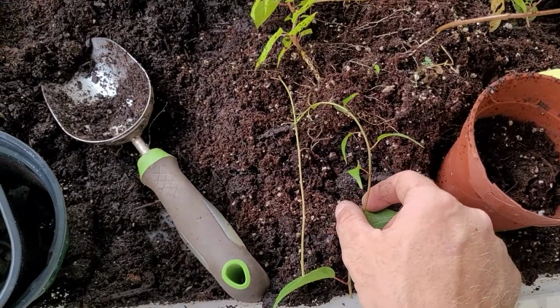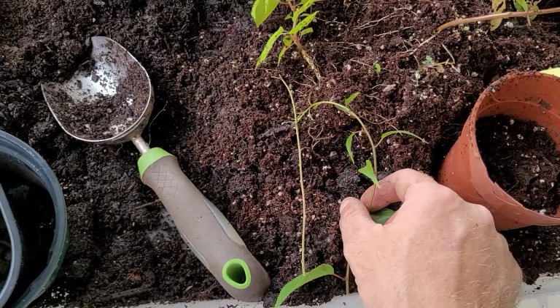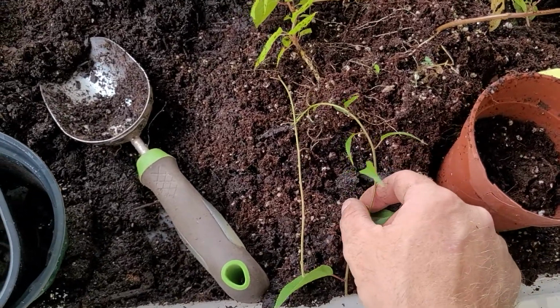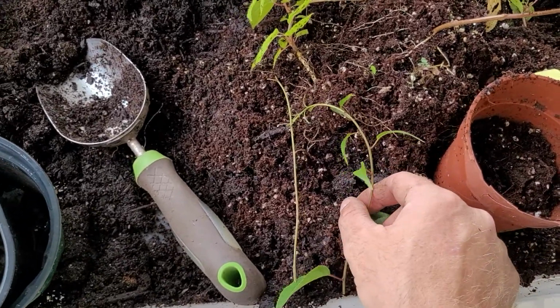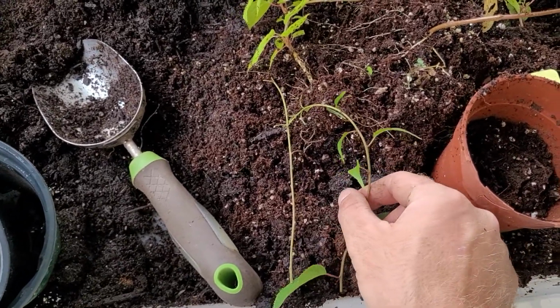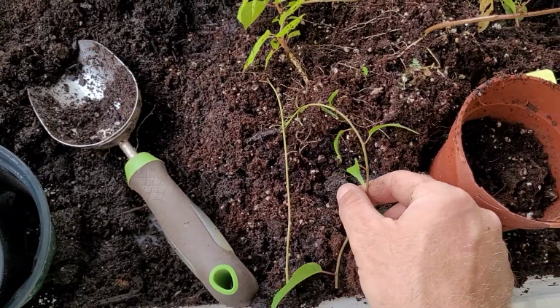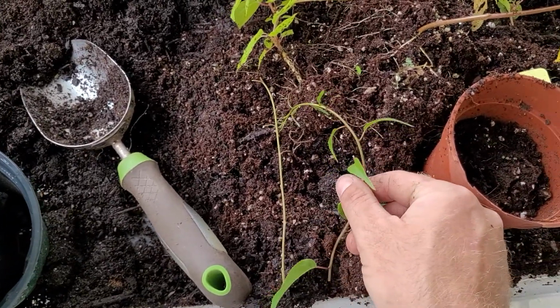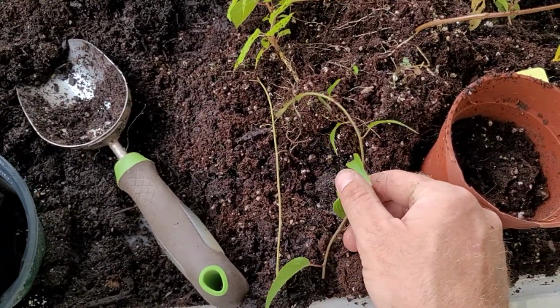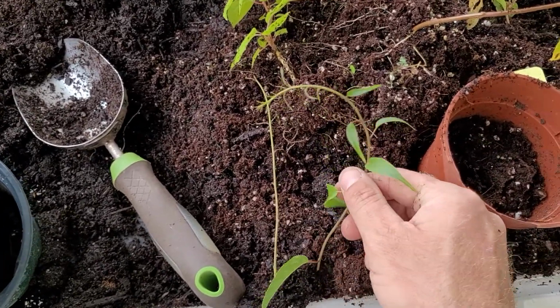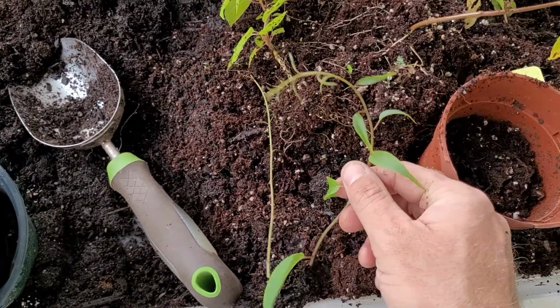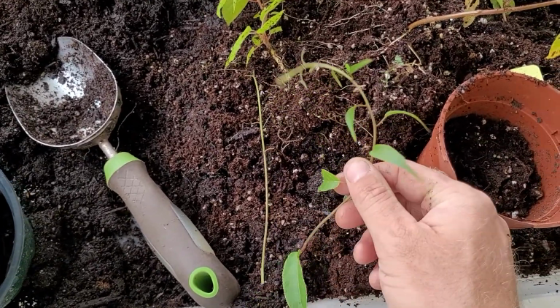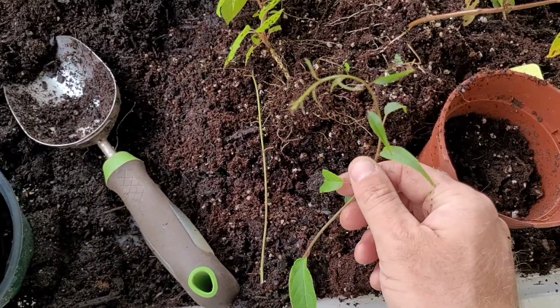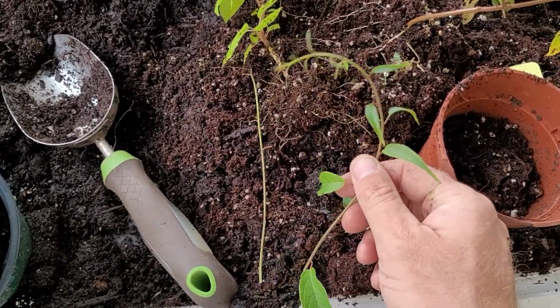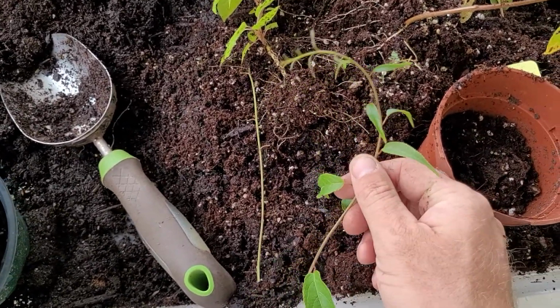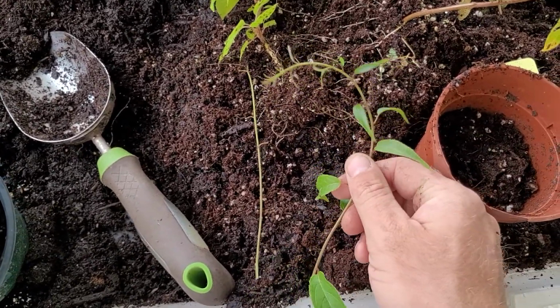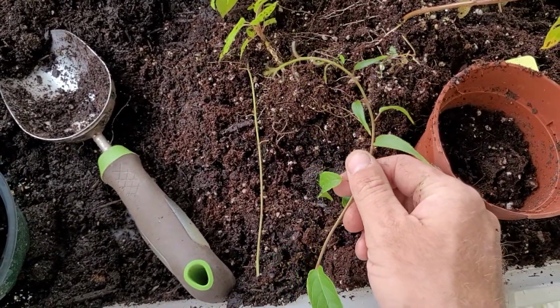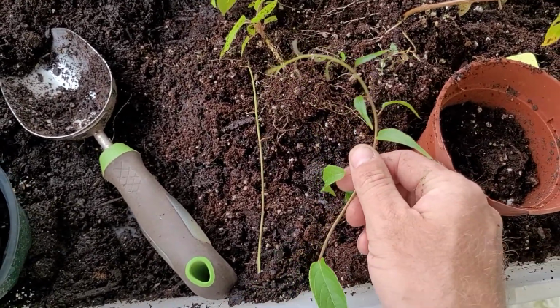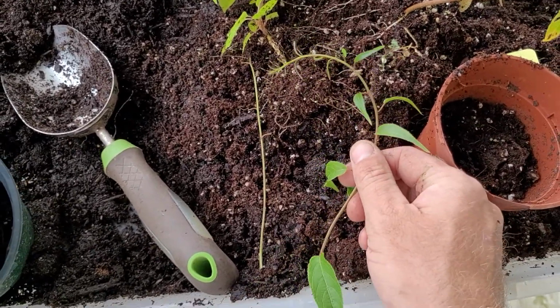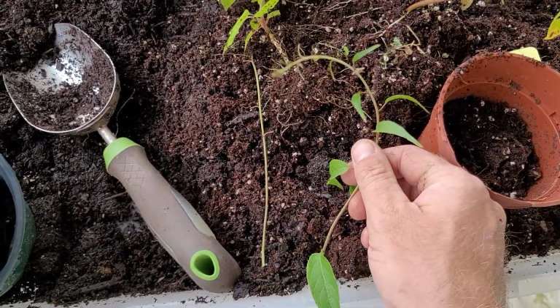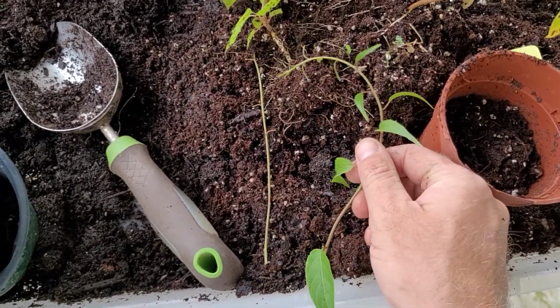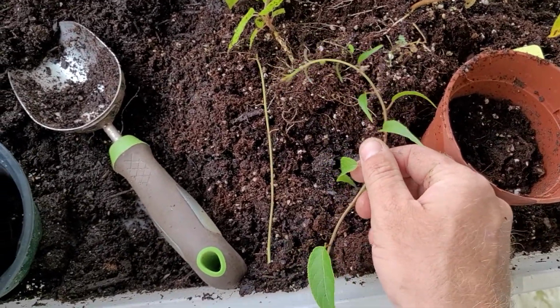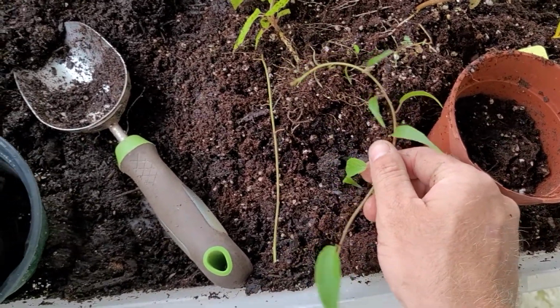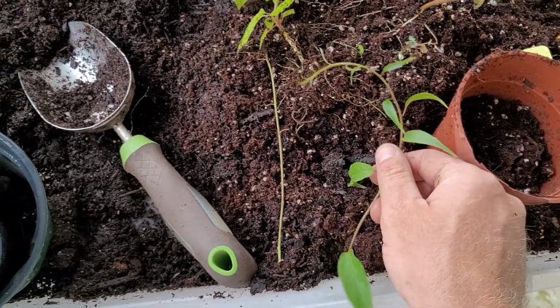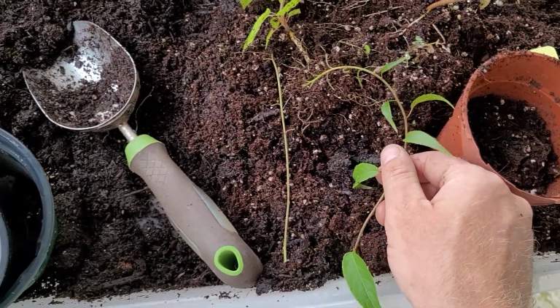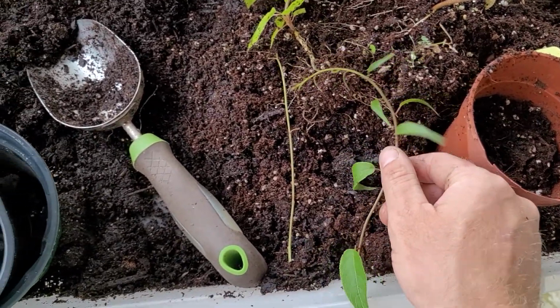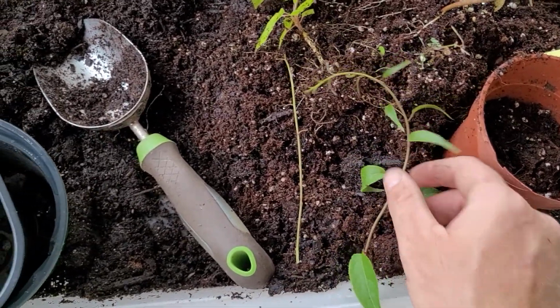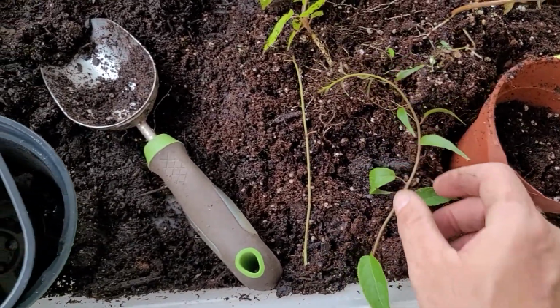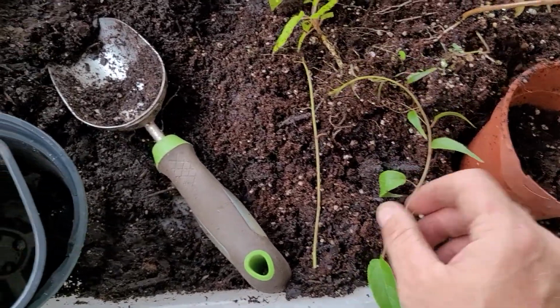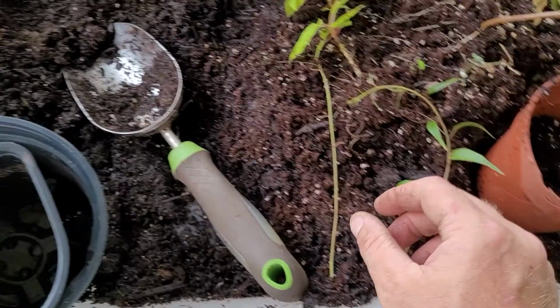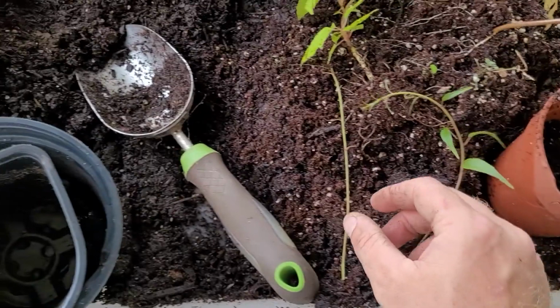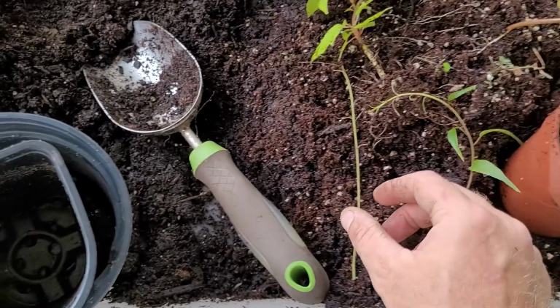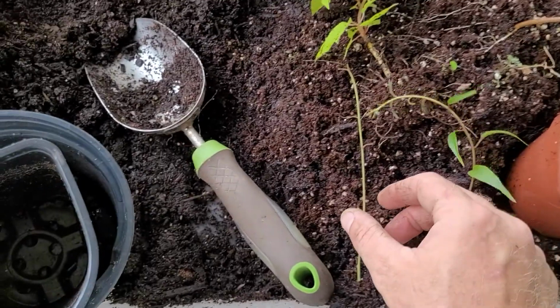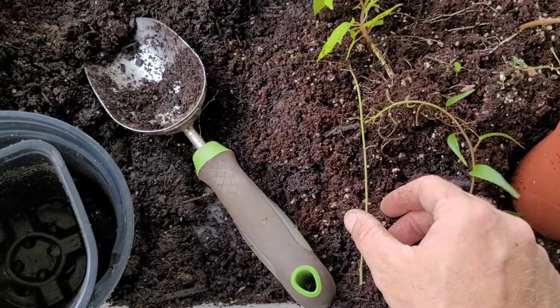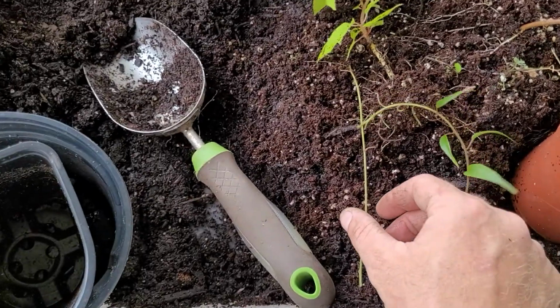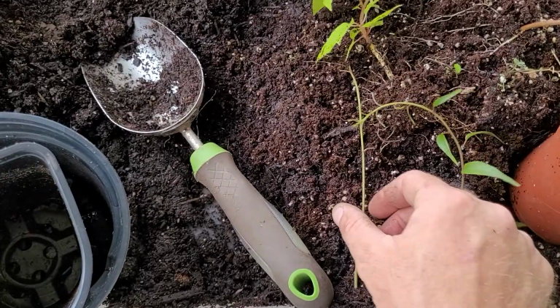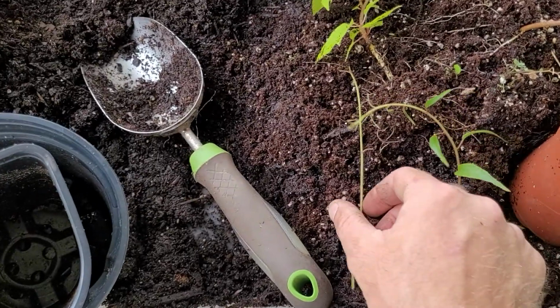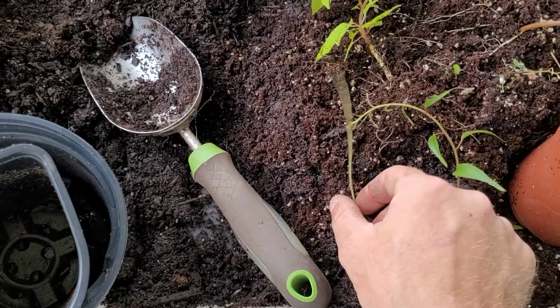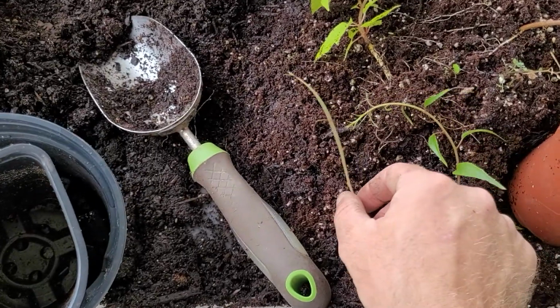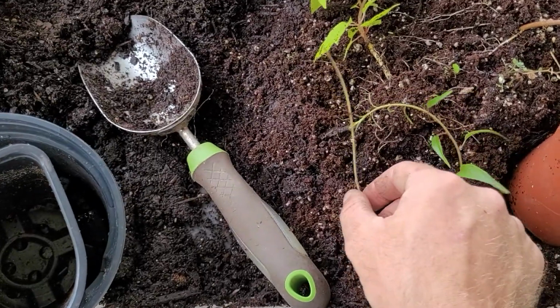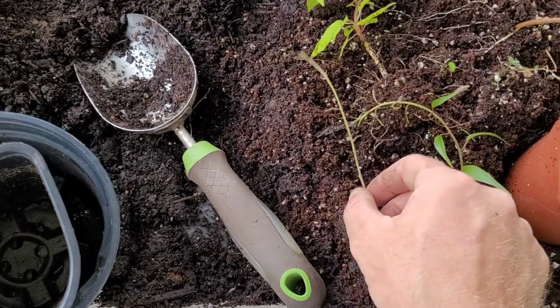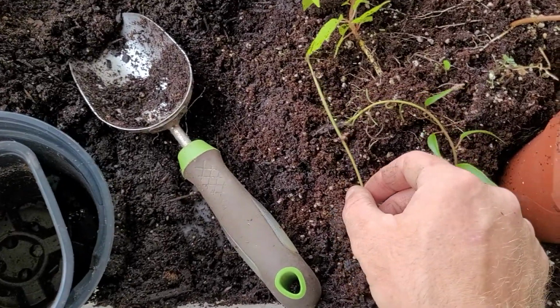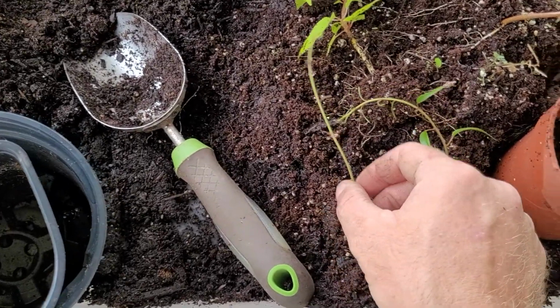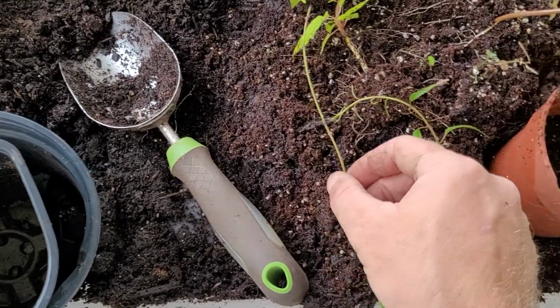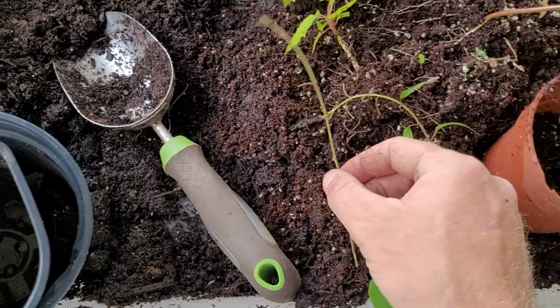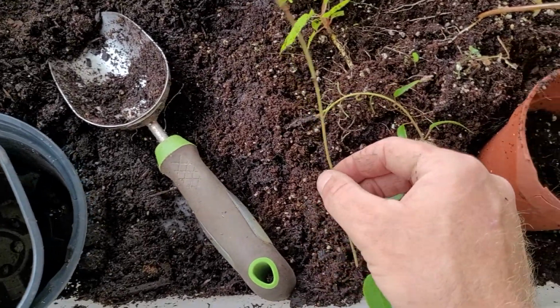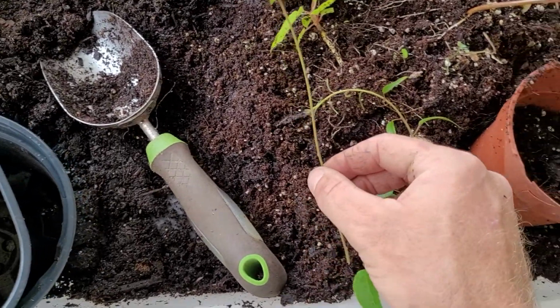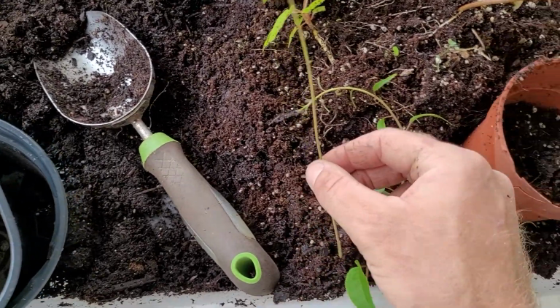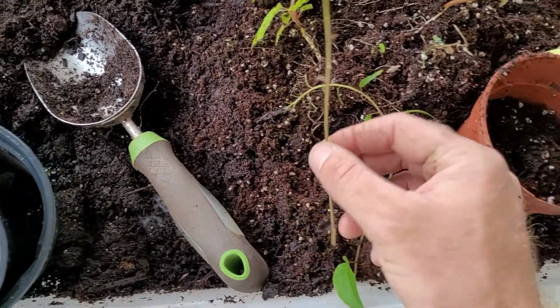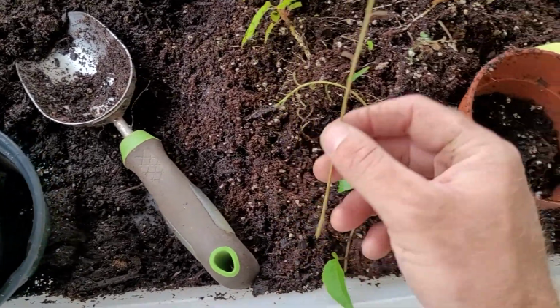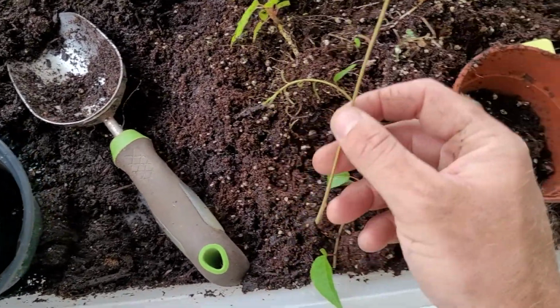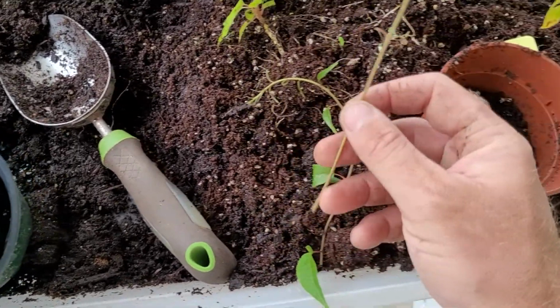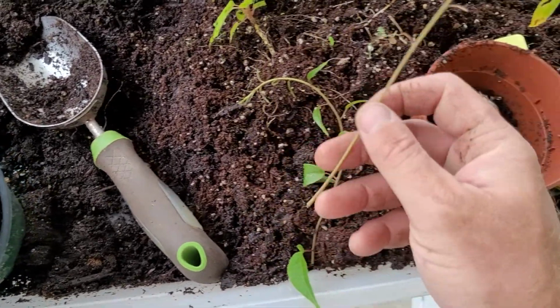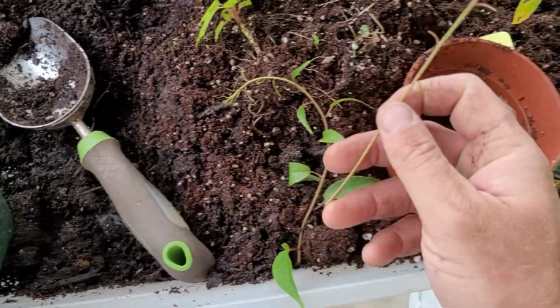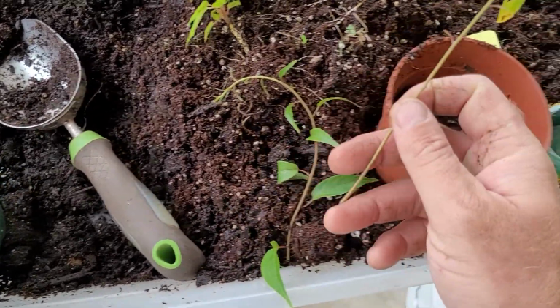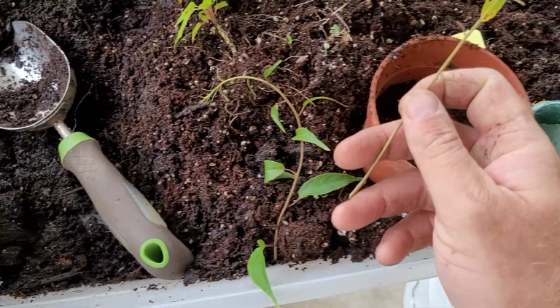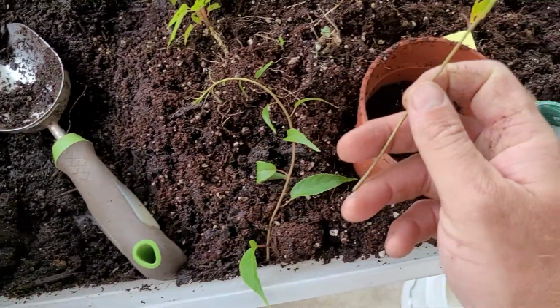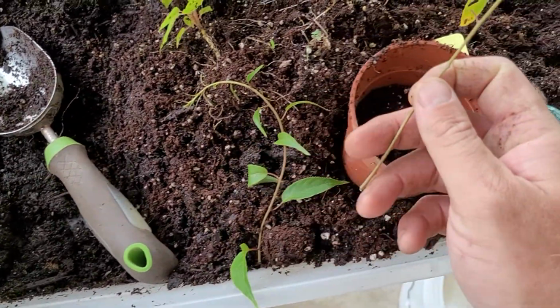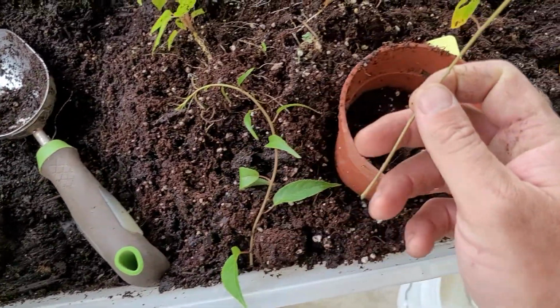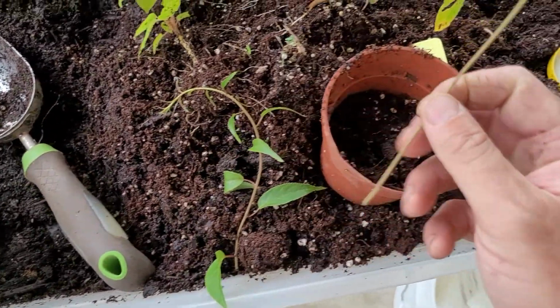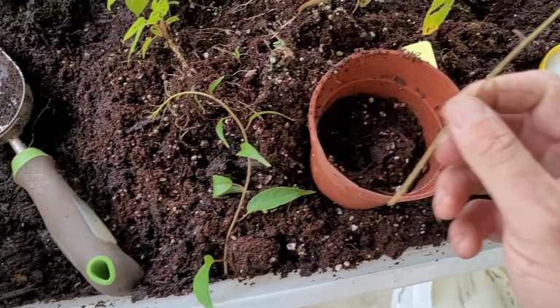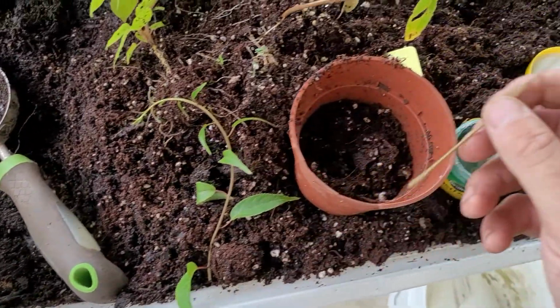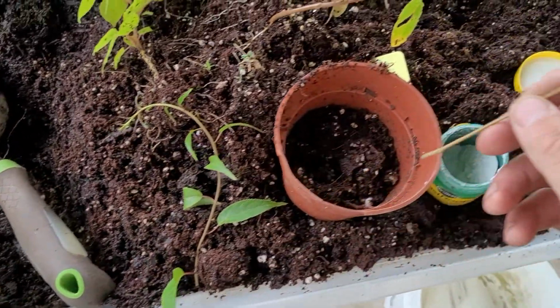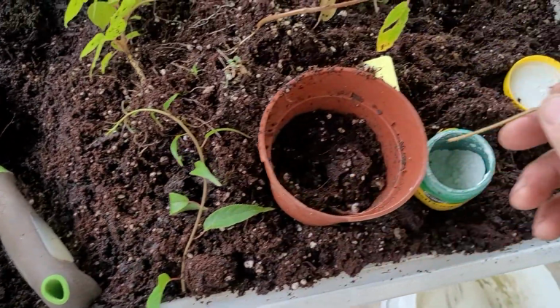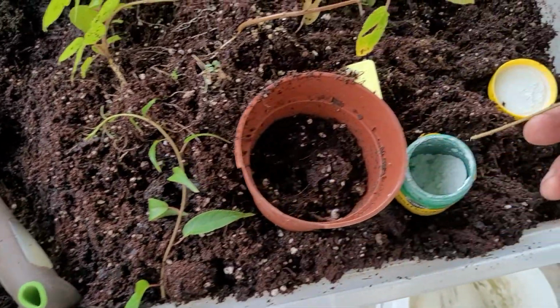Here we've got a softwood cutting we just took, and here I got one where I stripped the leaves off and scratched it in.